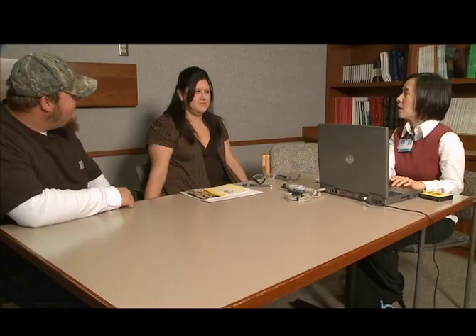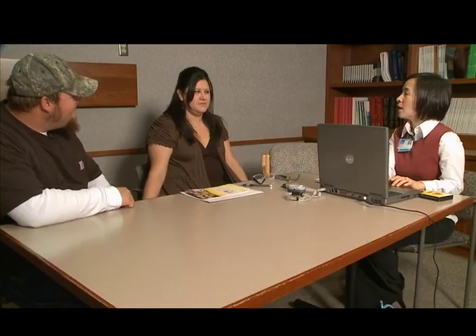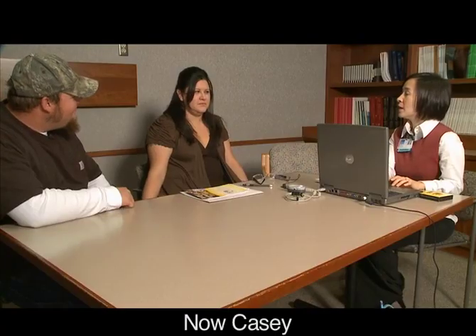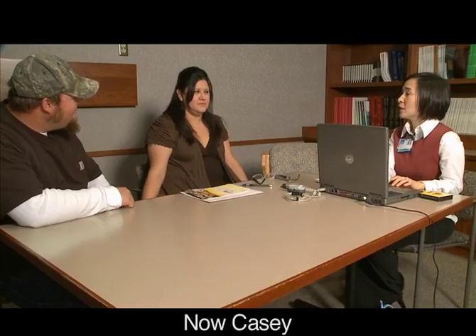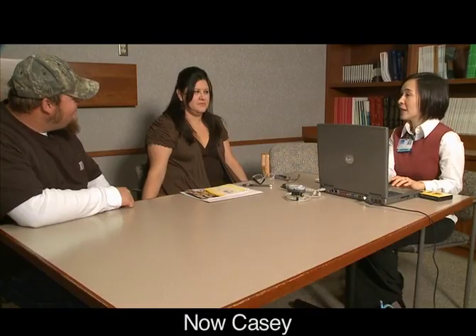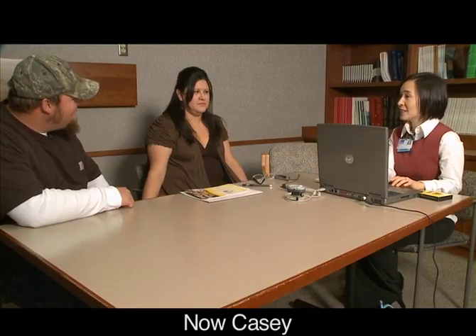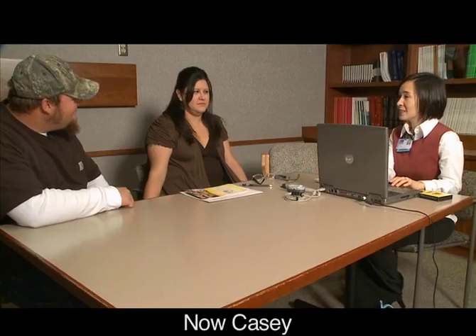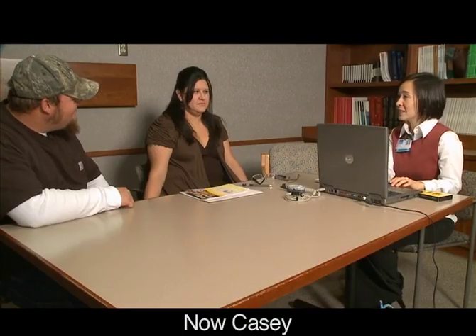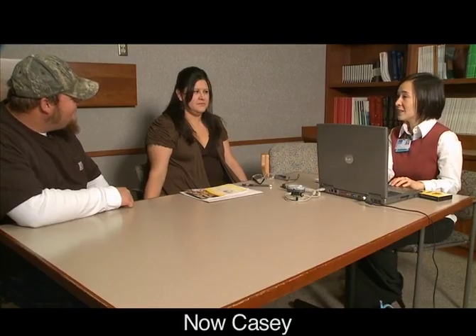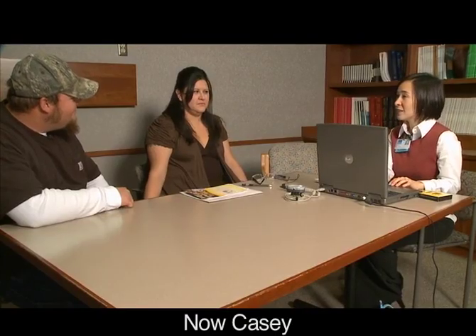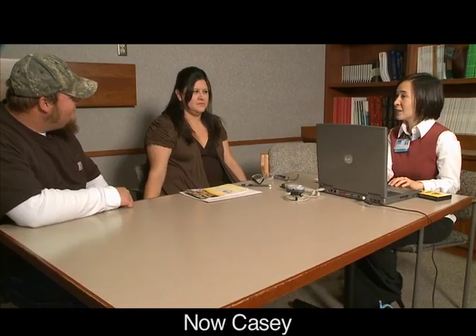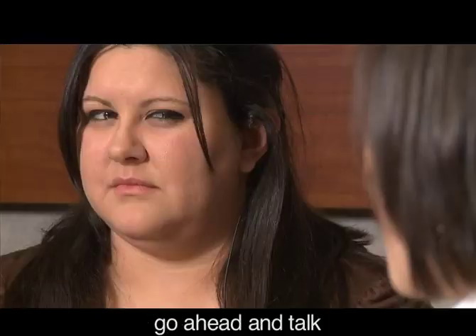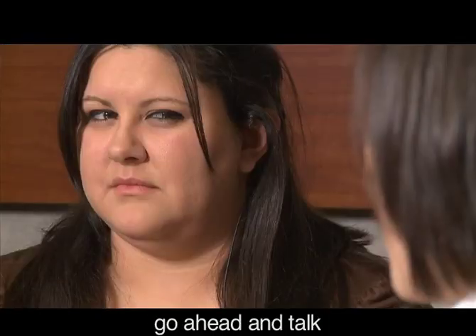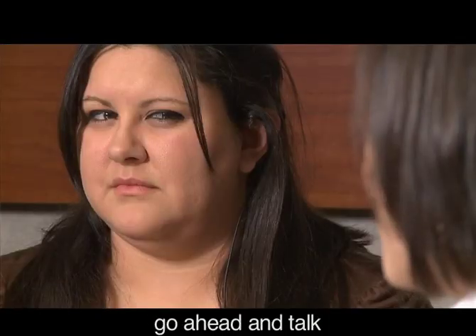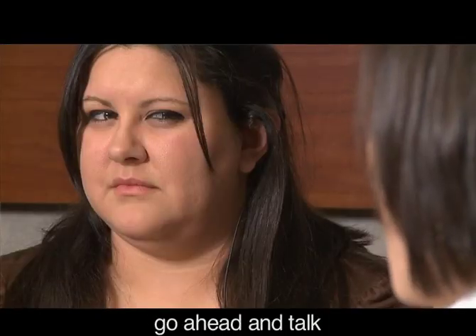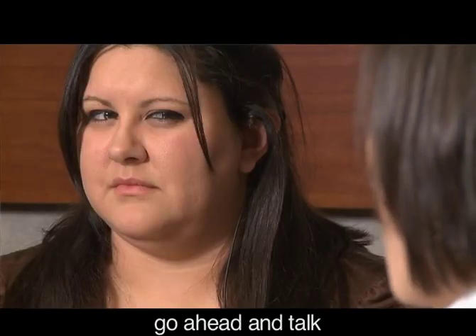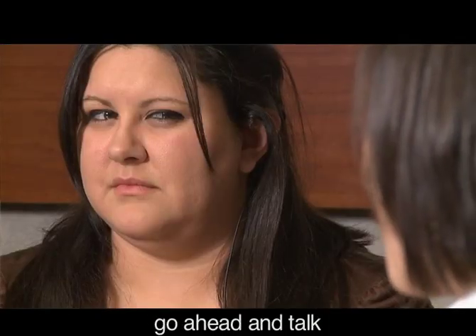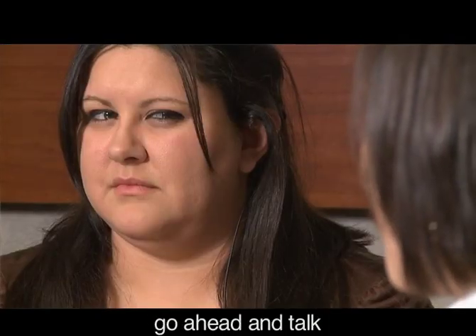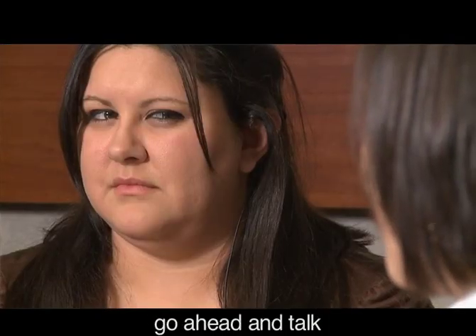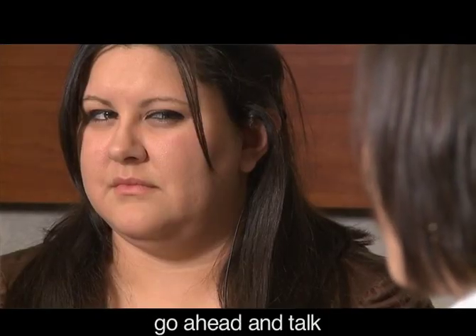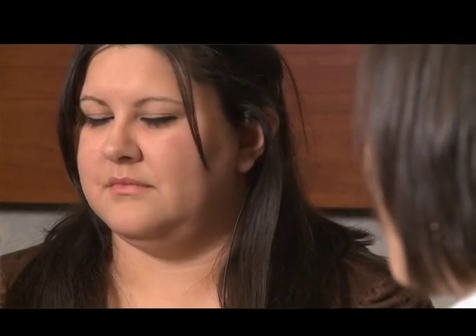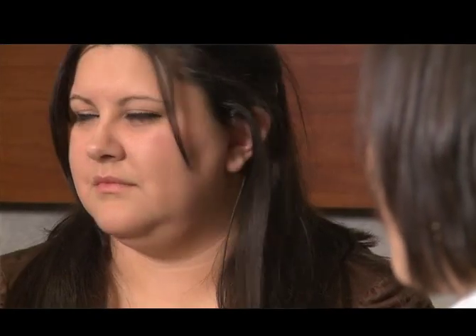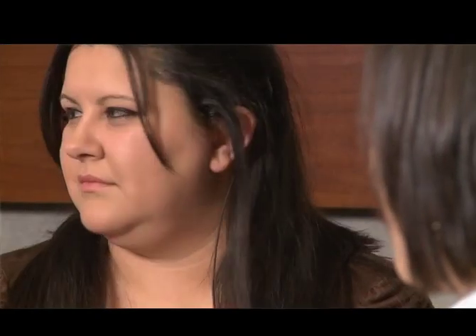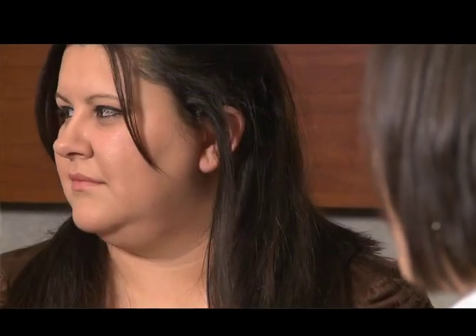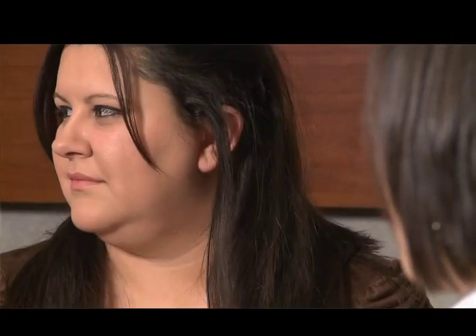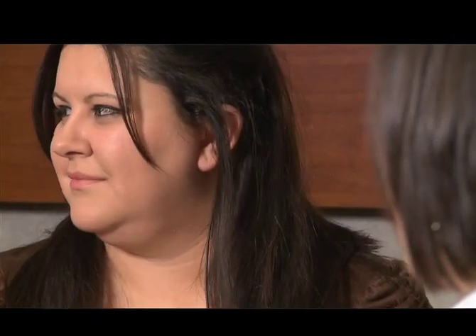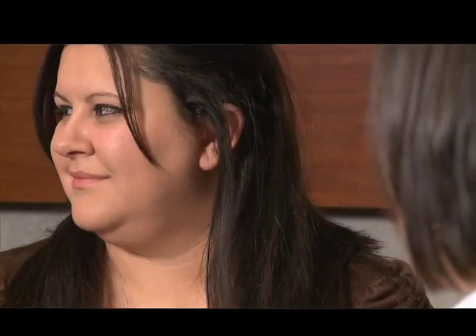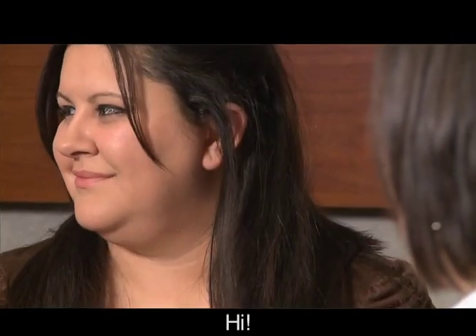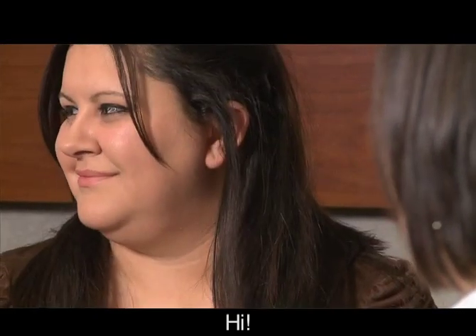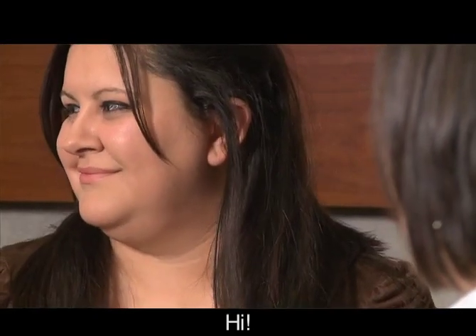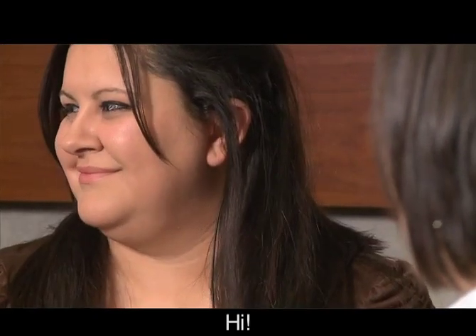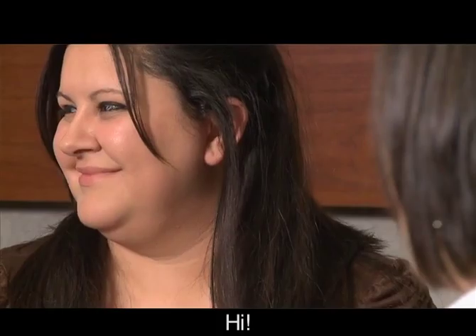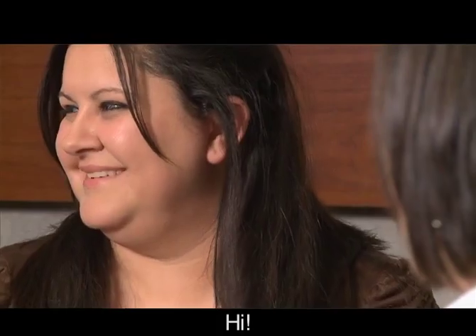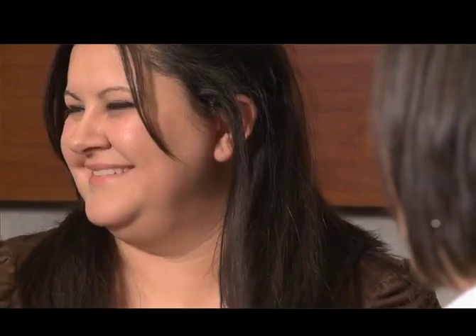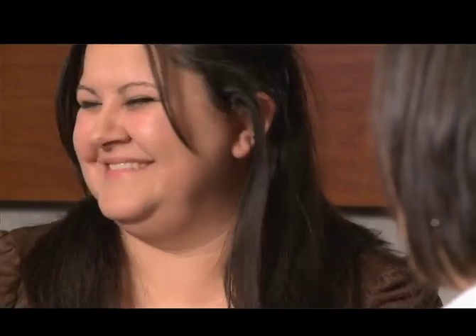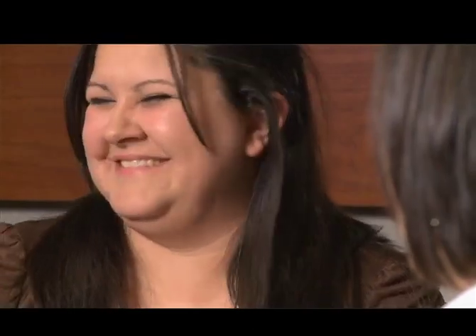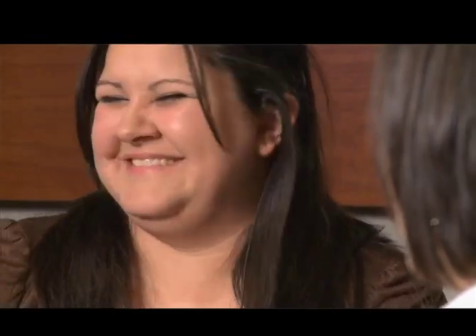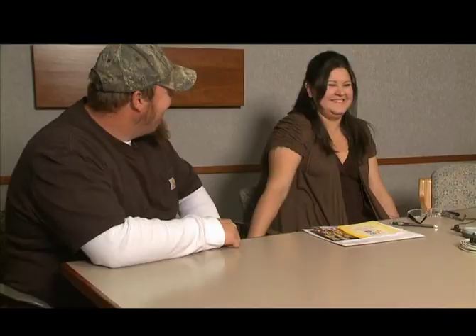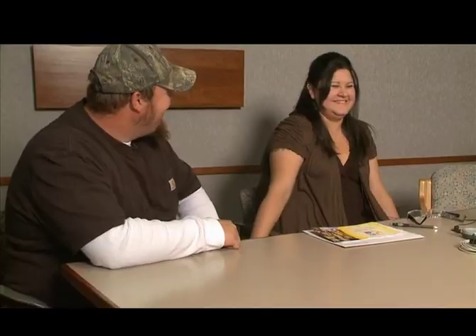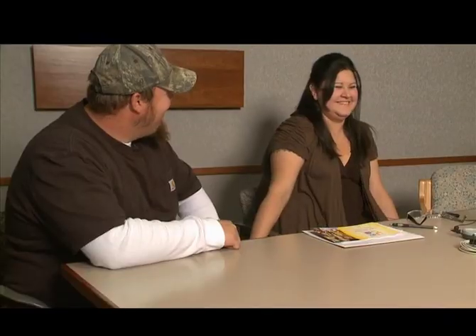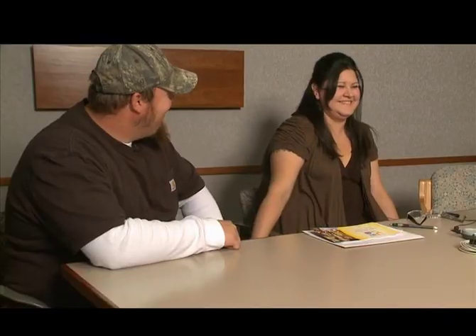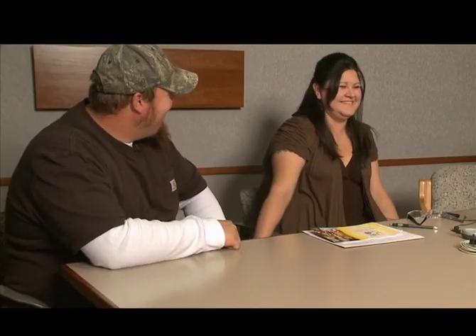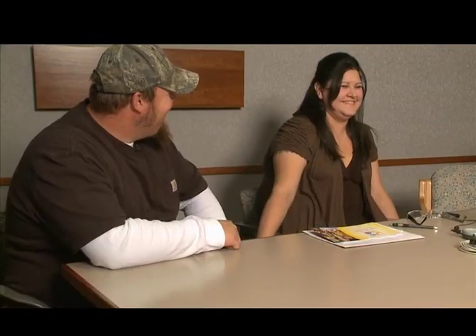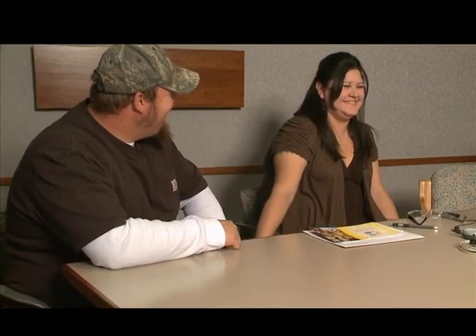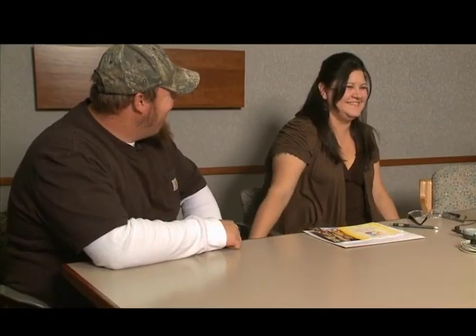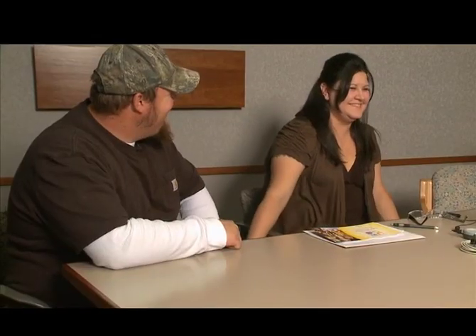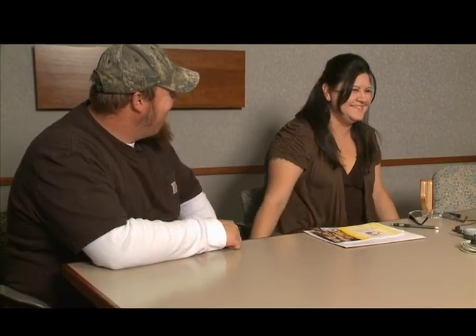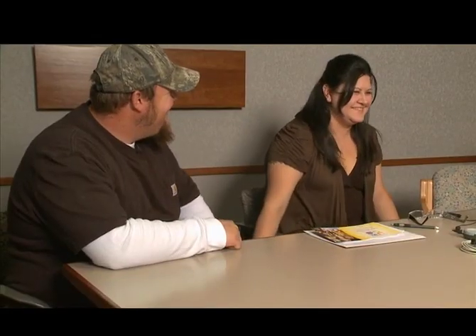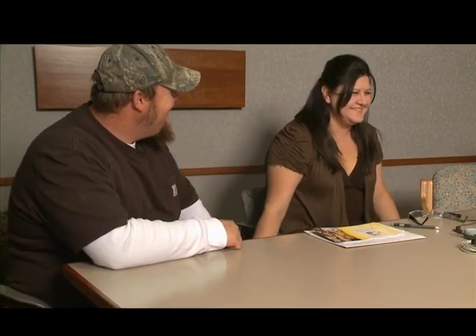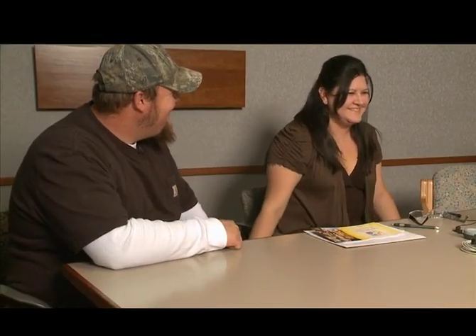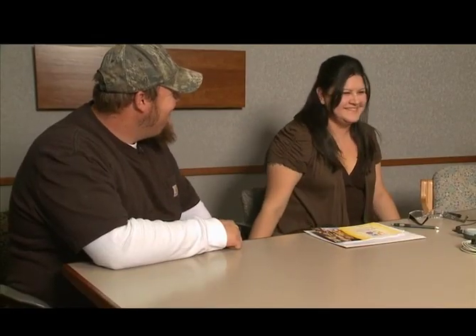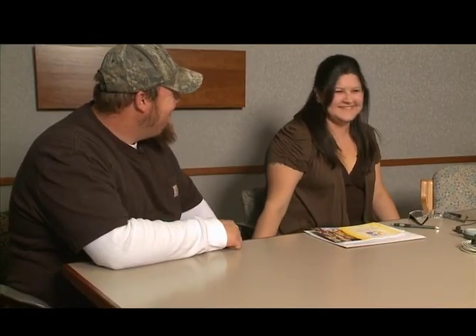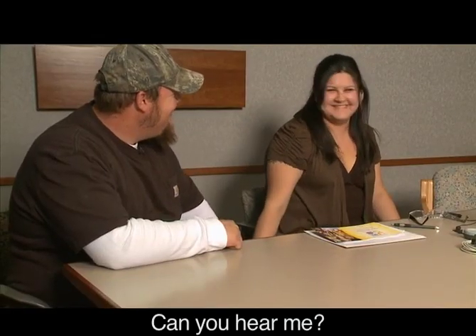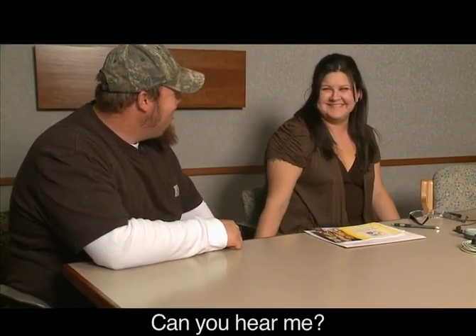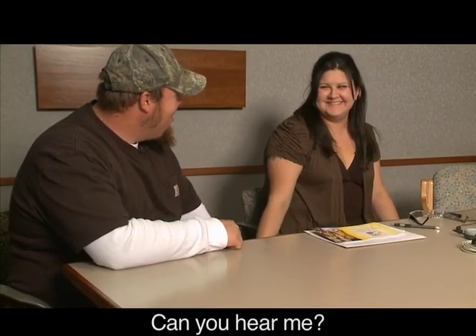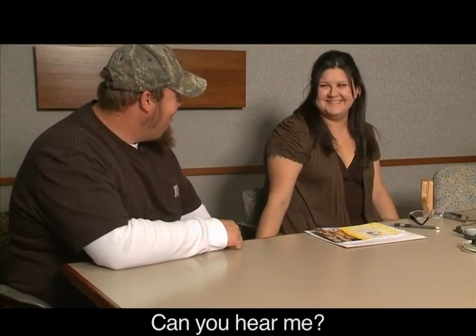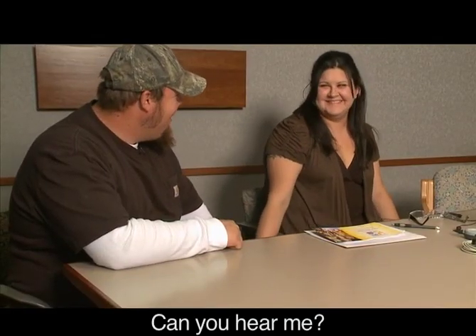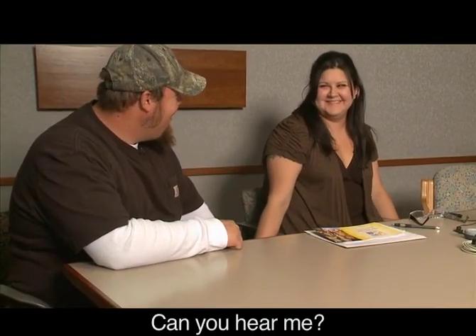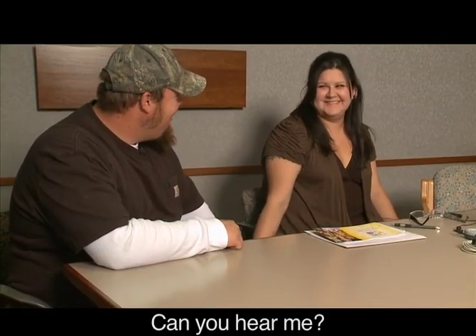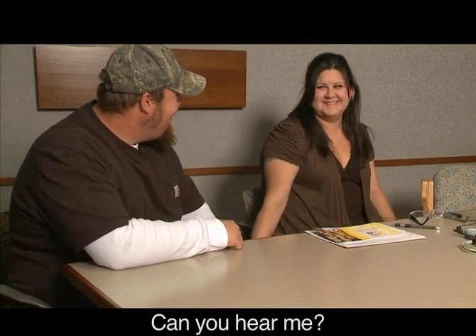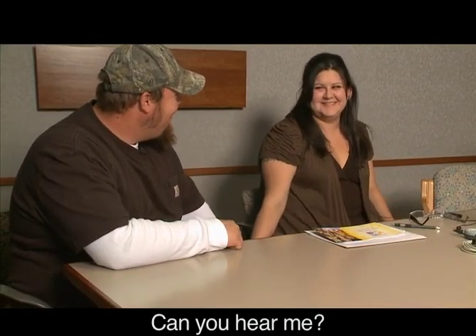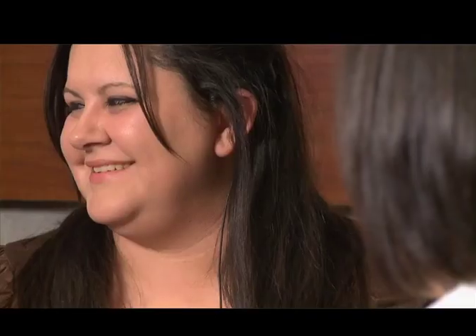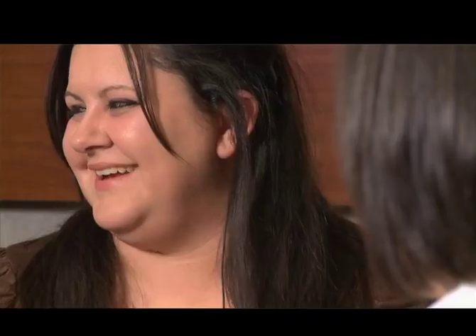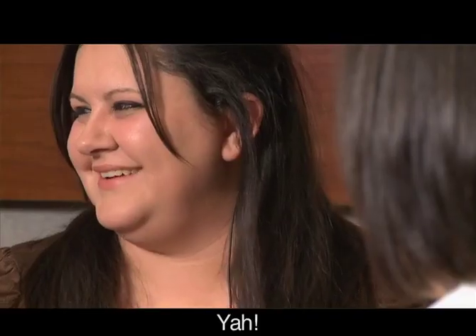Now, Casey, go ahead and talk. Hi. Can you hear me? Yeah.